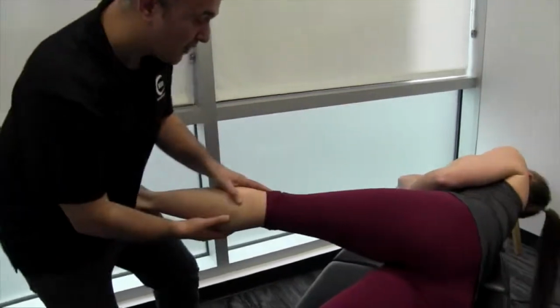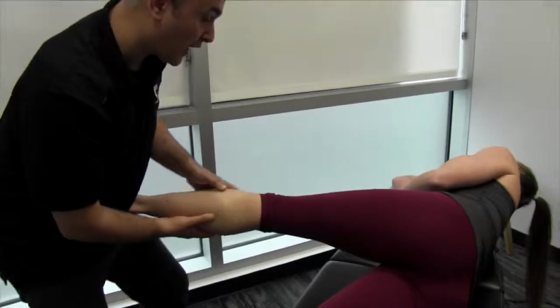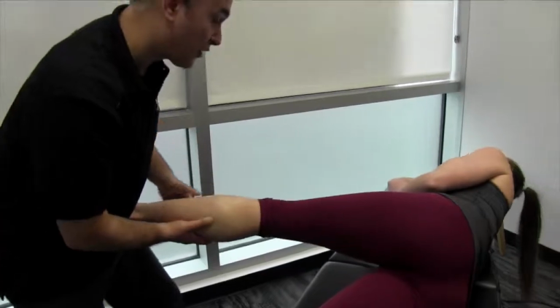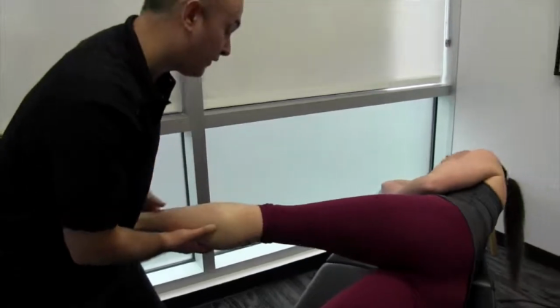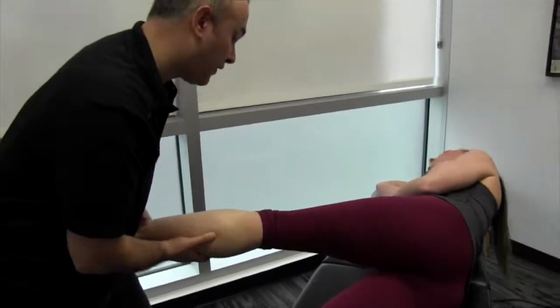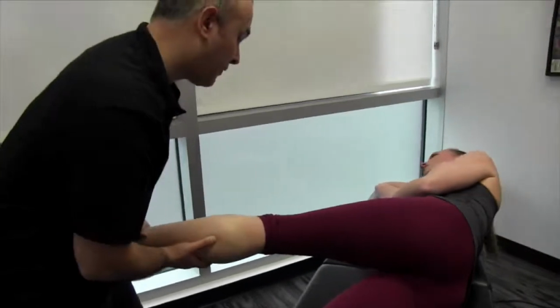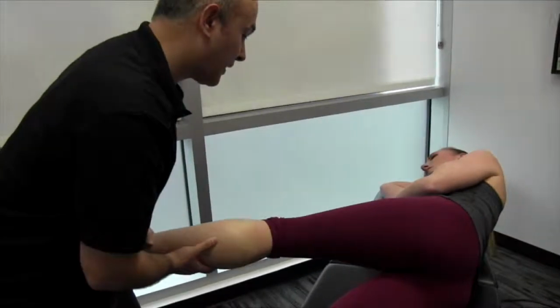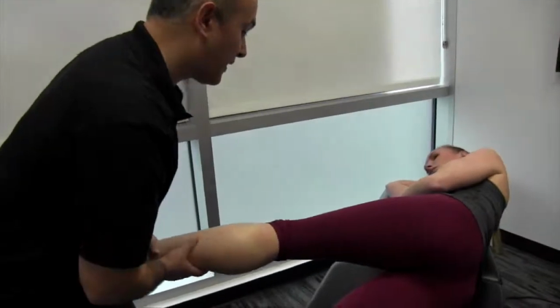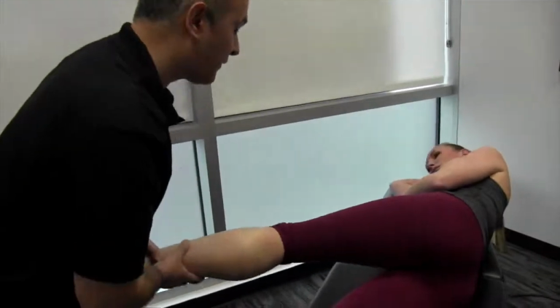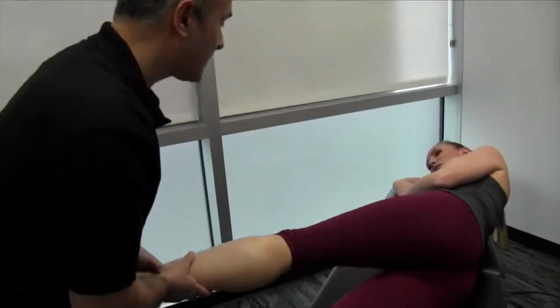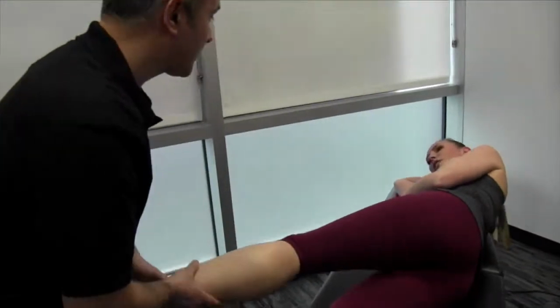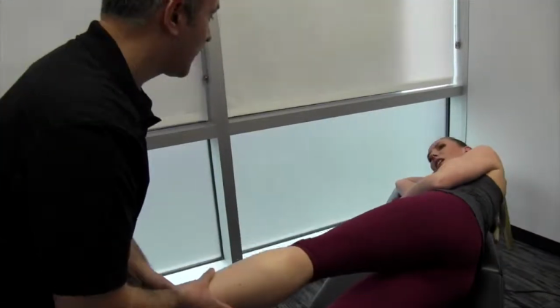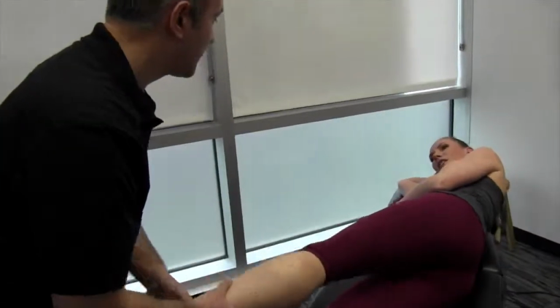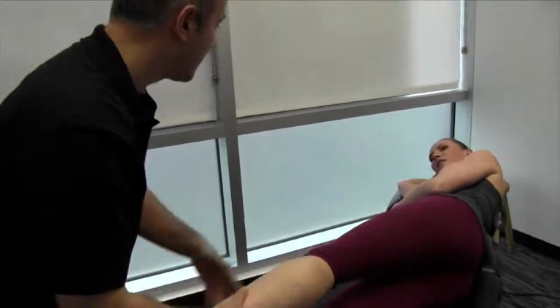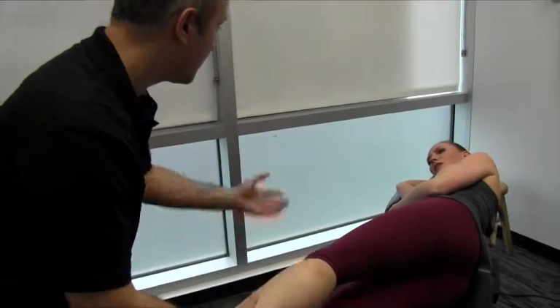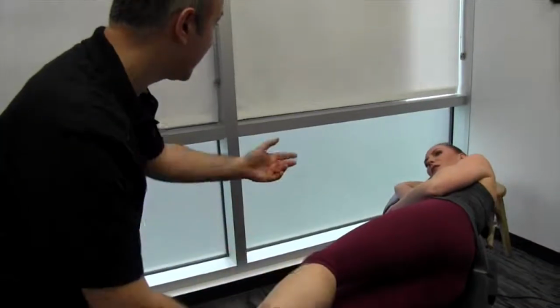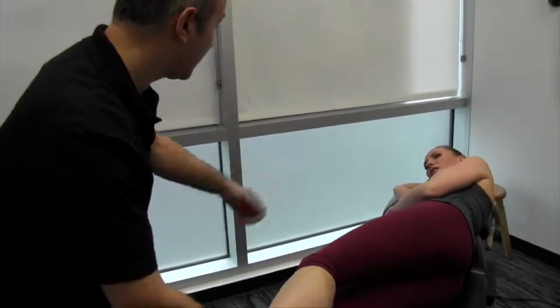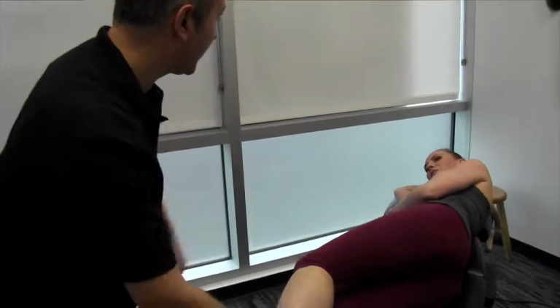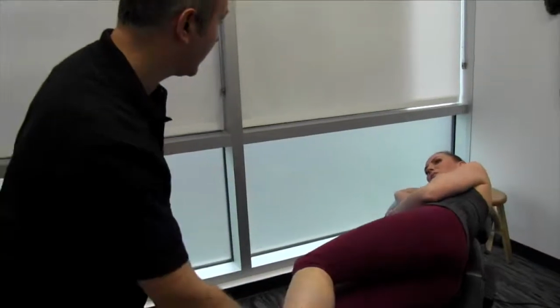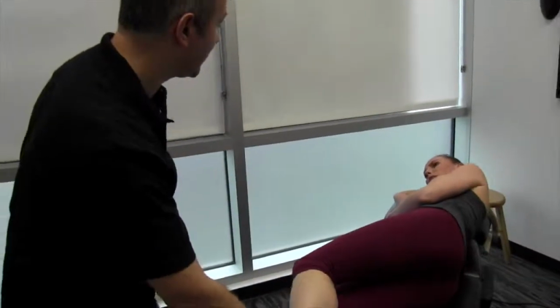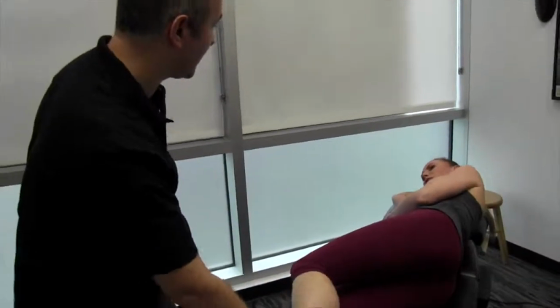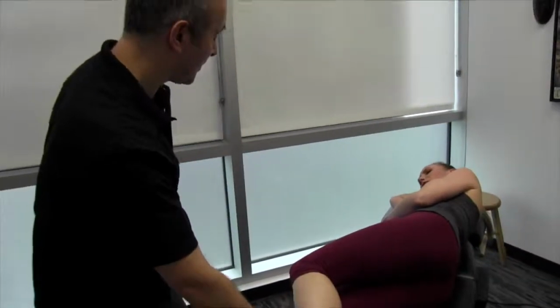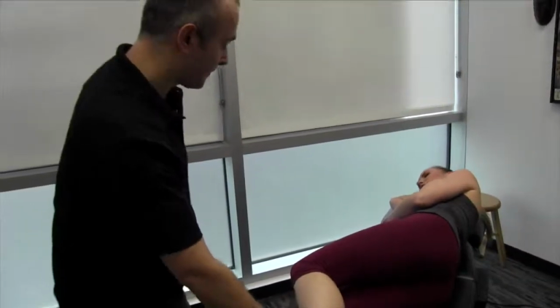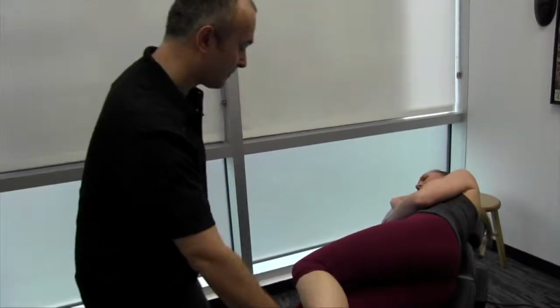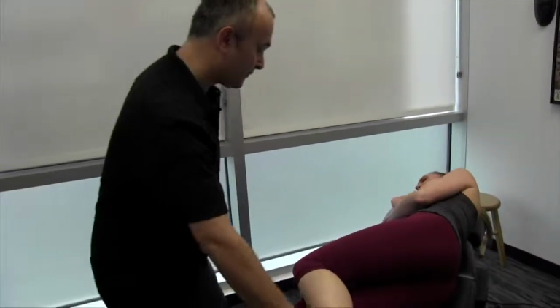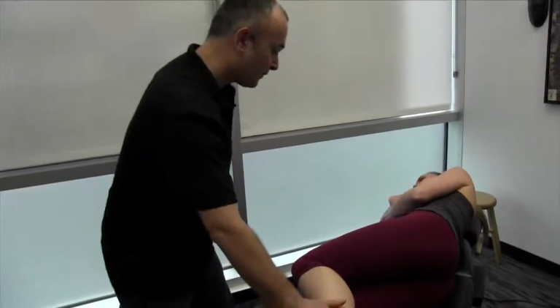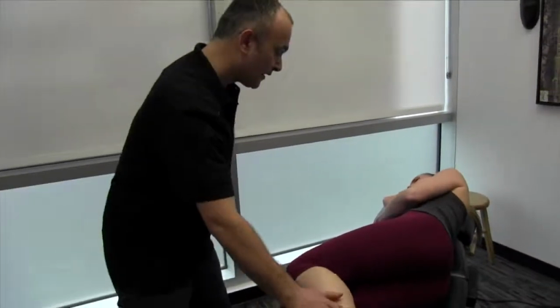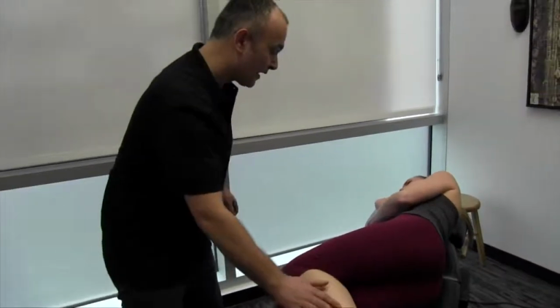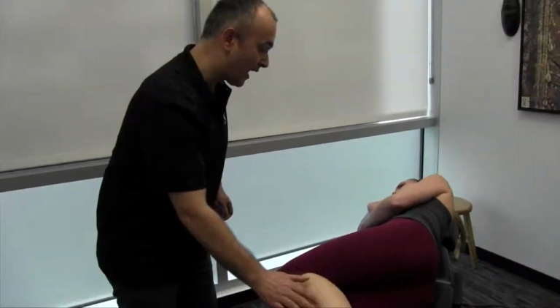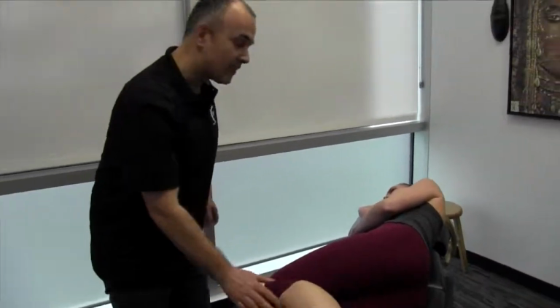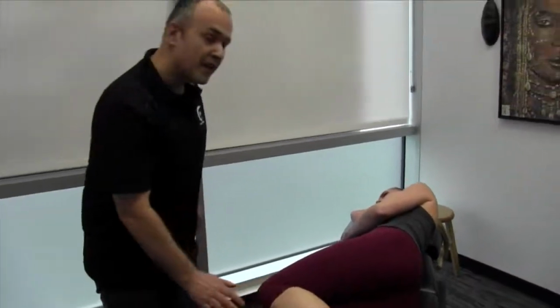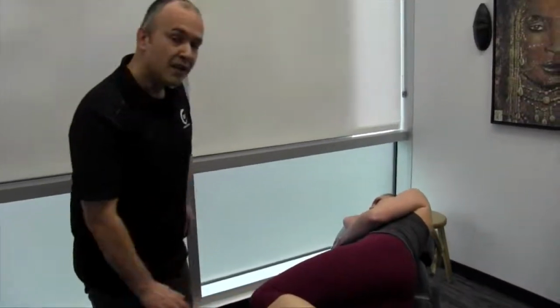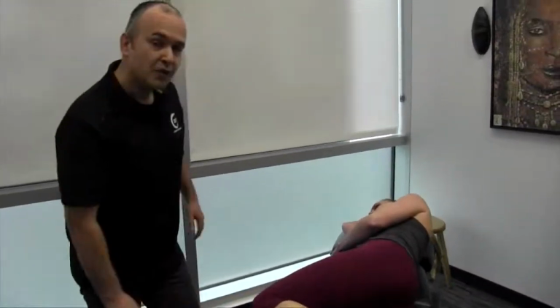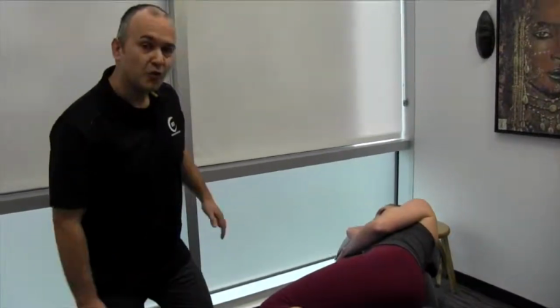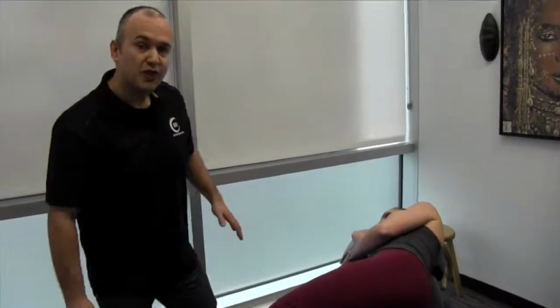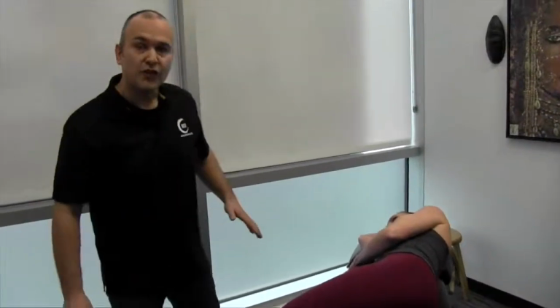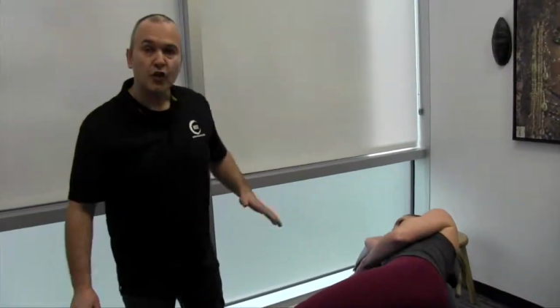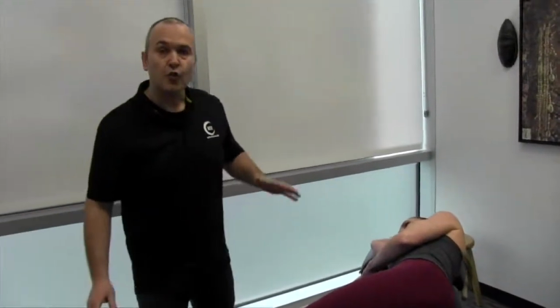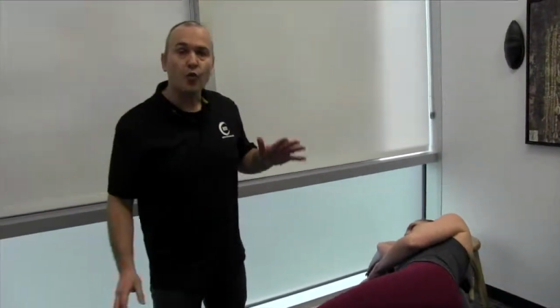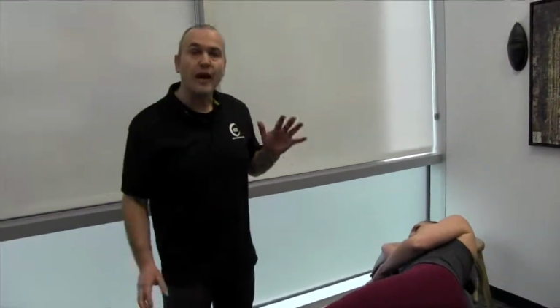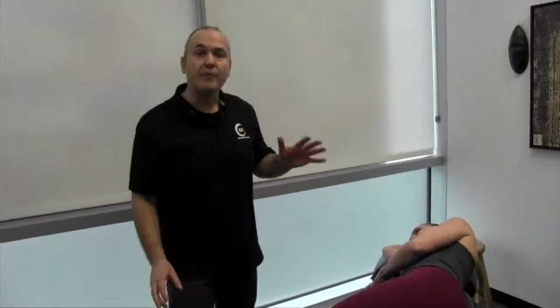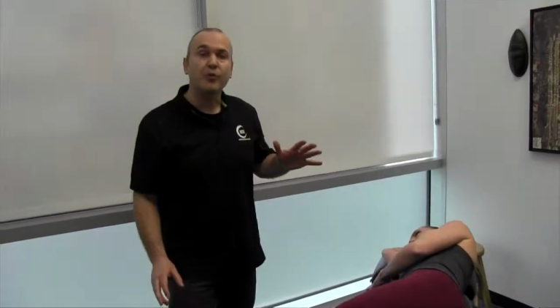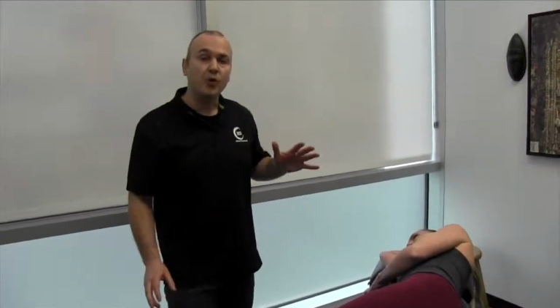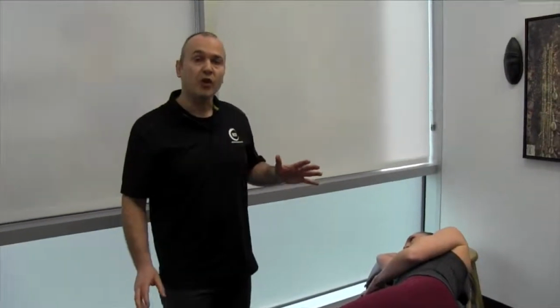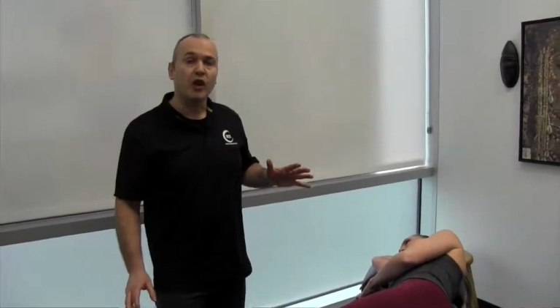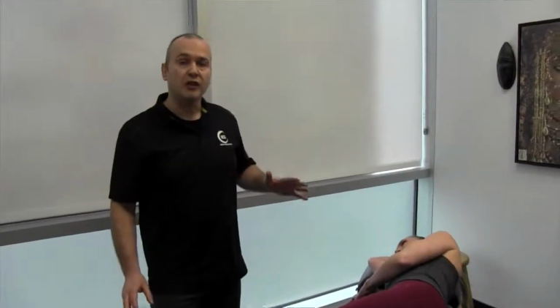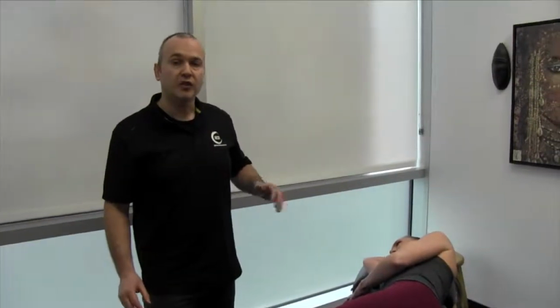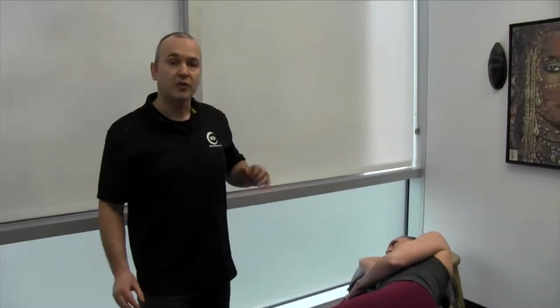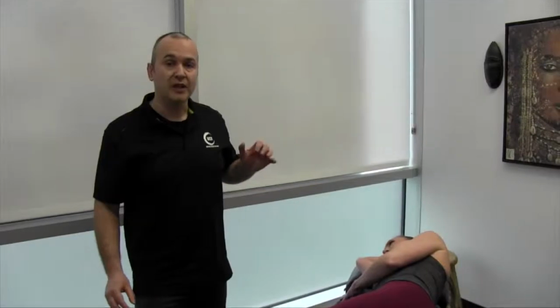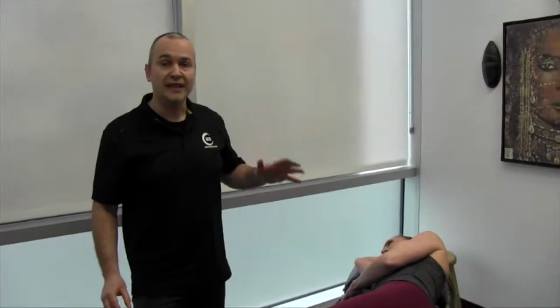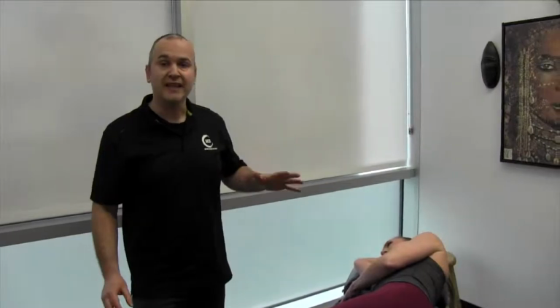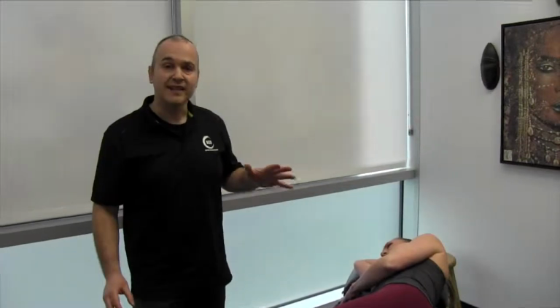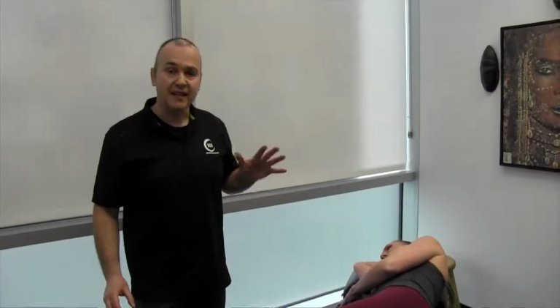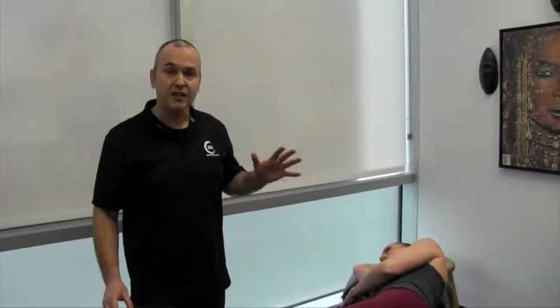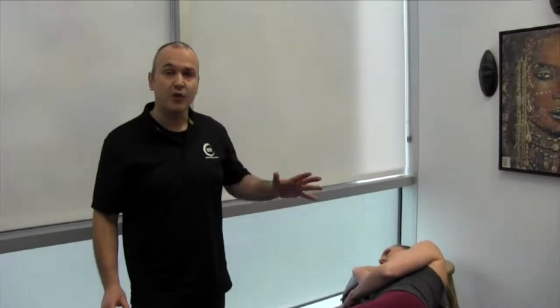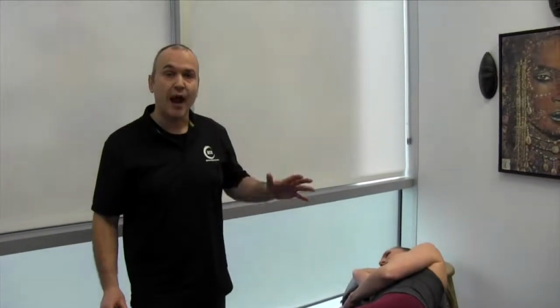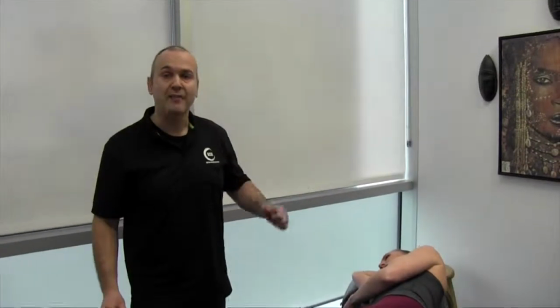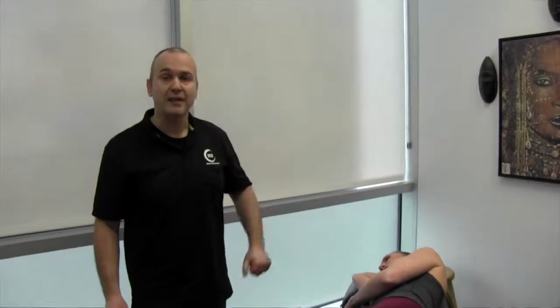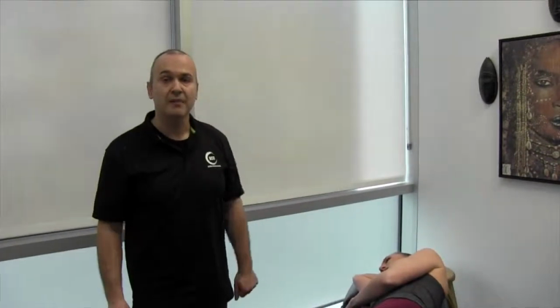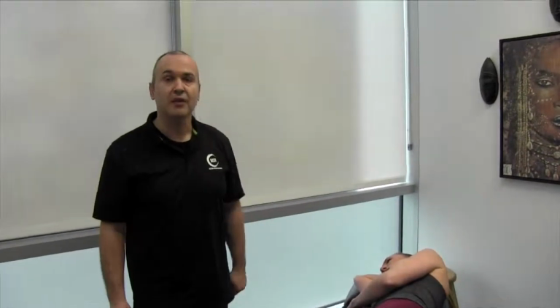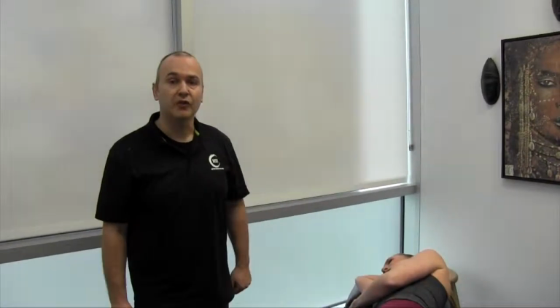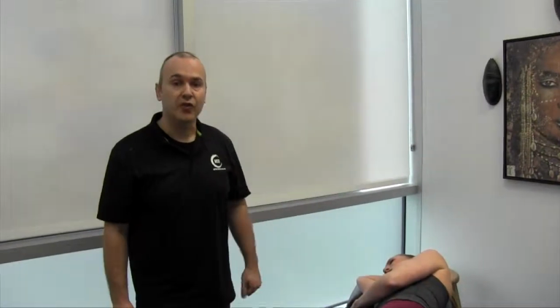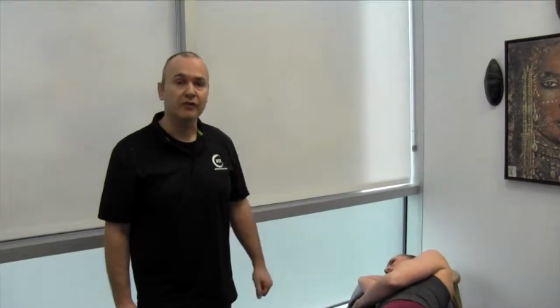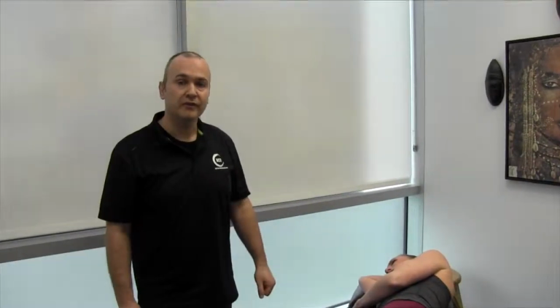You actually feel quite a difference. It's just a great protocol to release an entrapped tibial nerve.